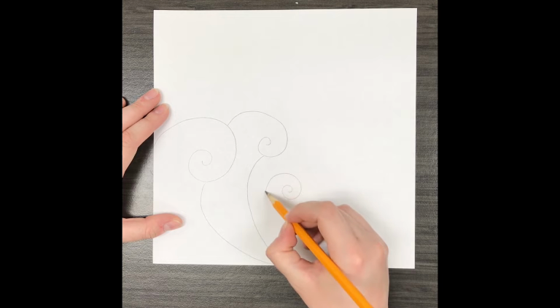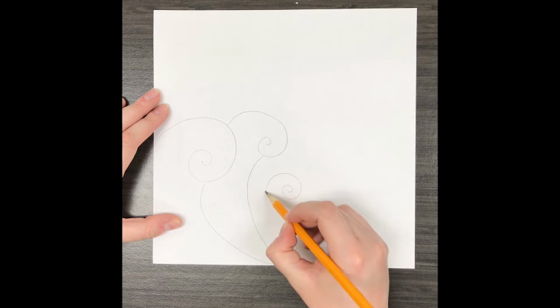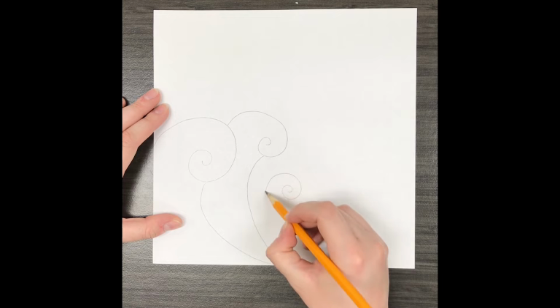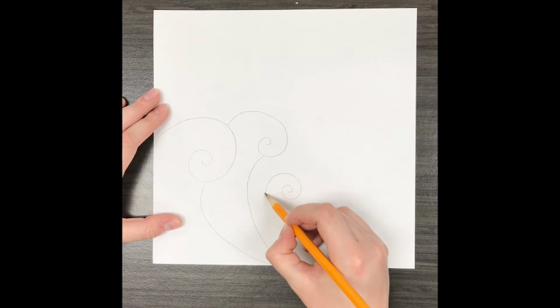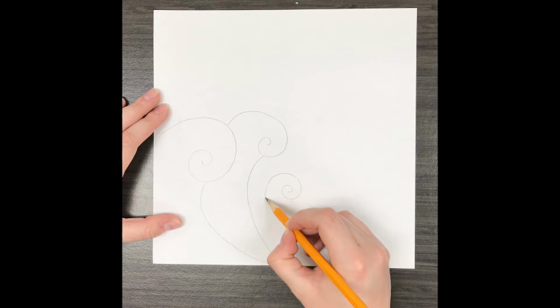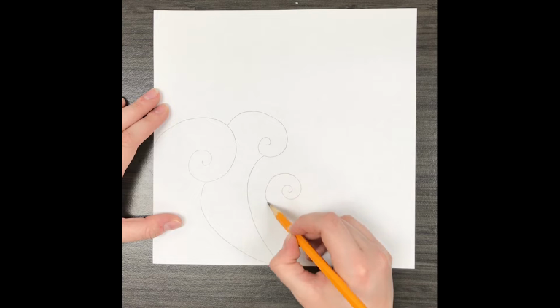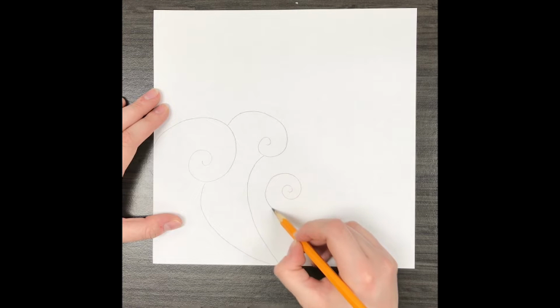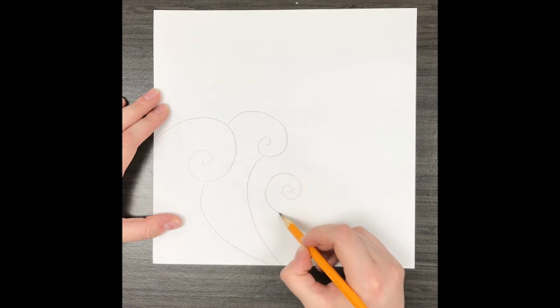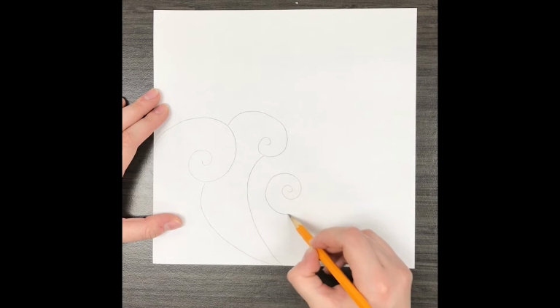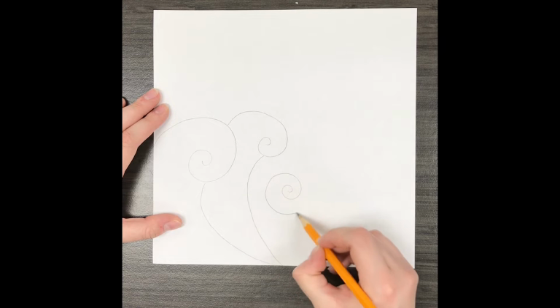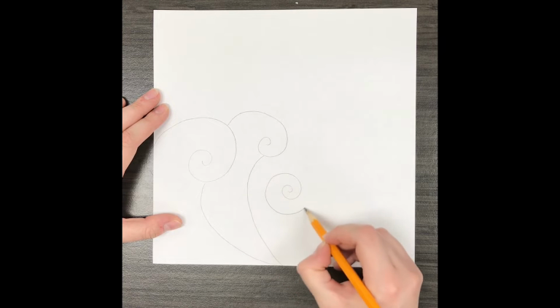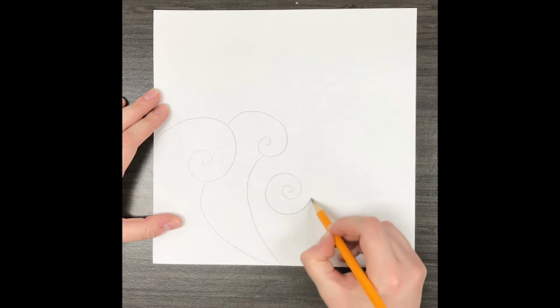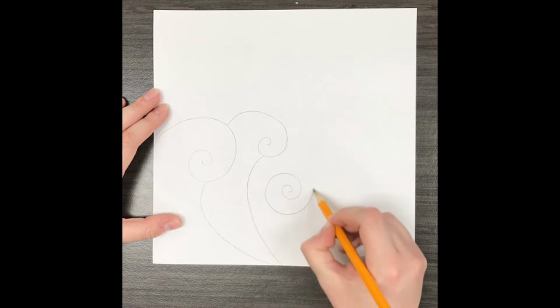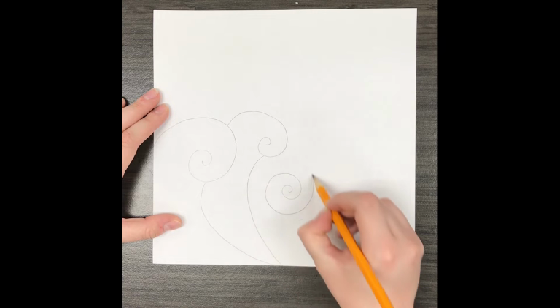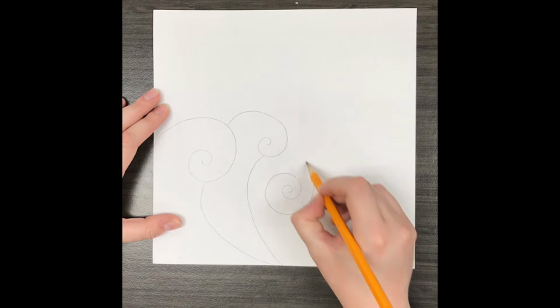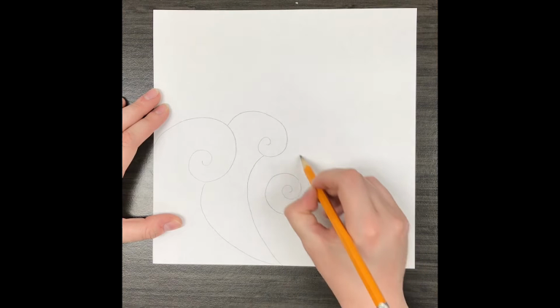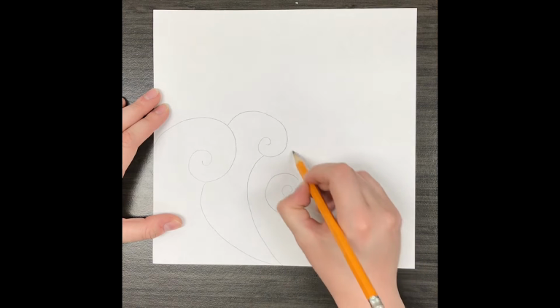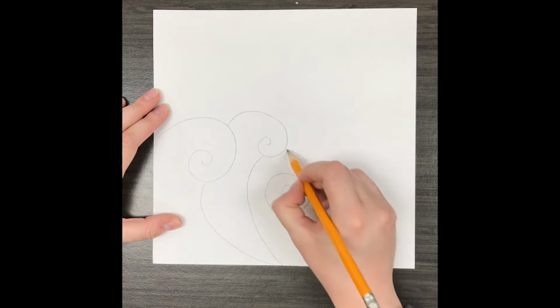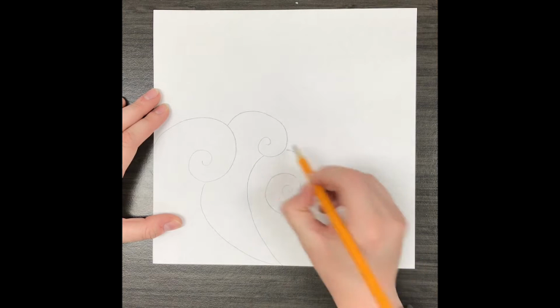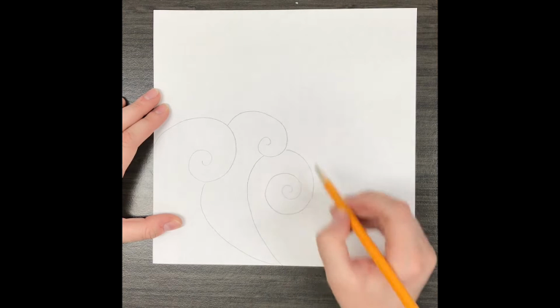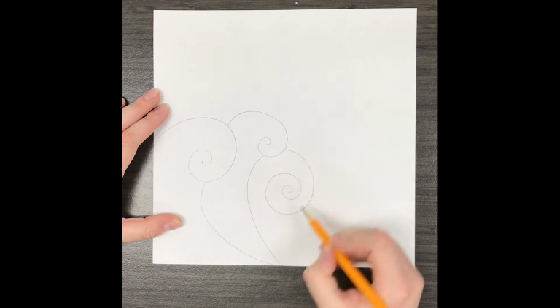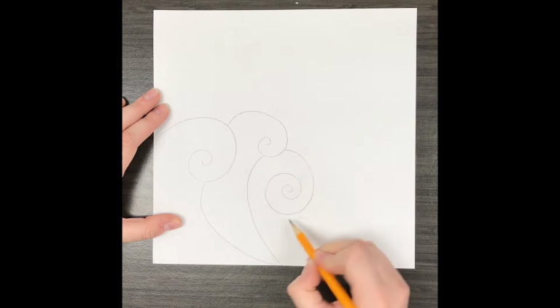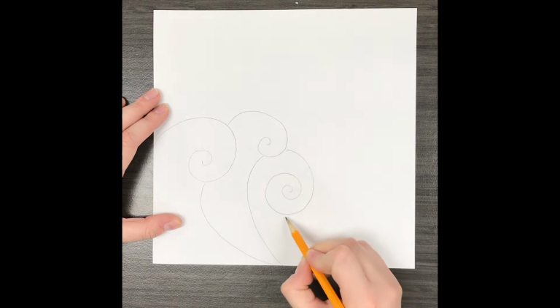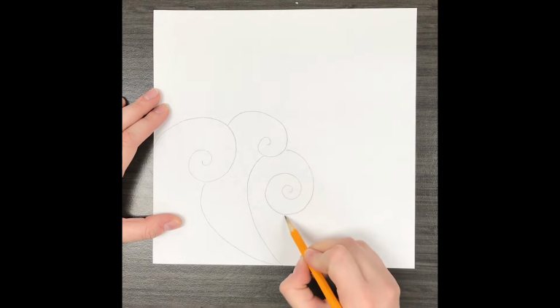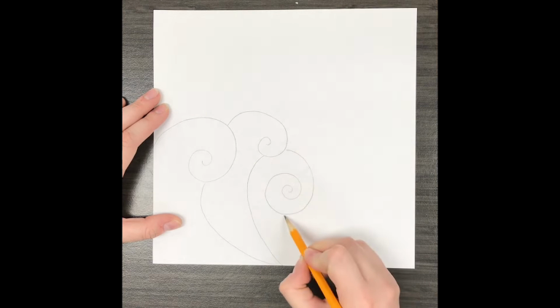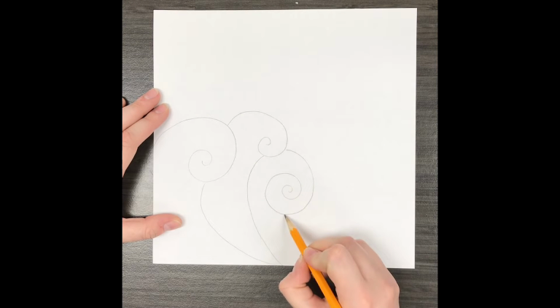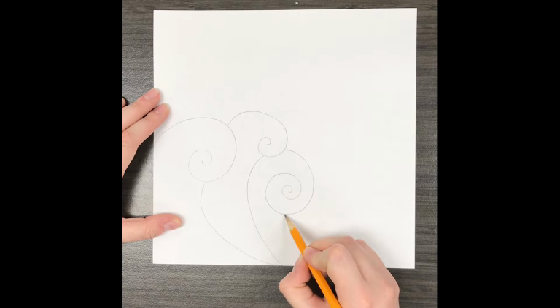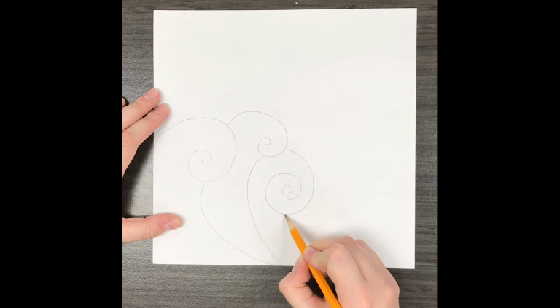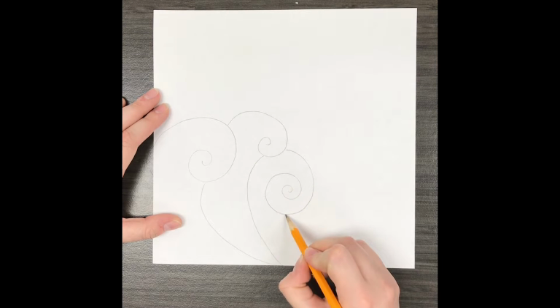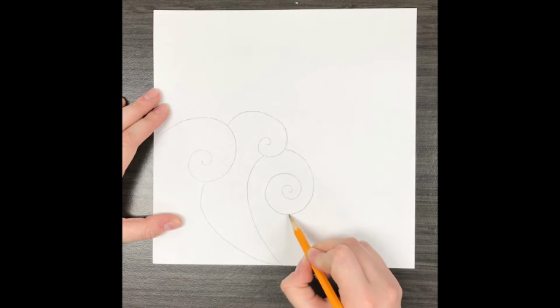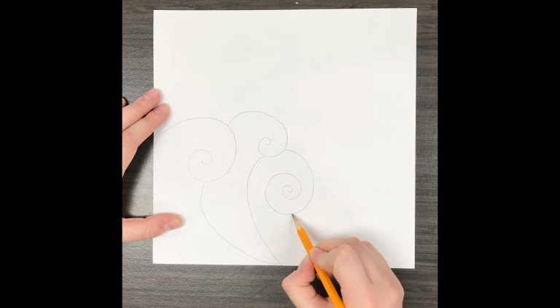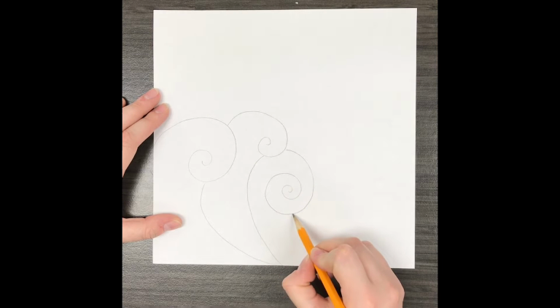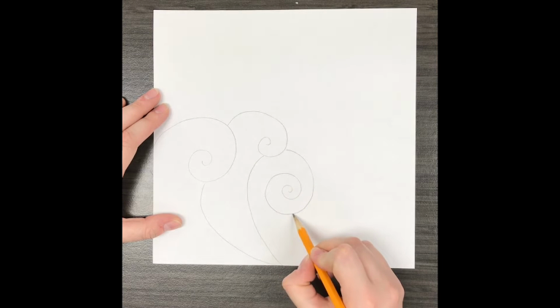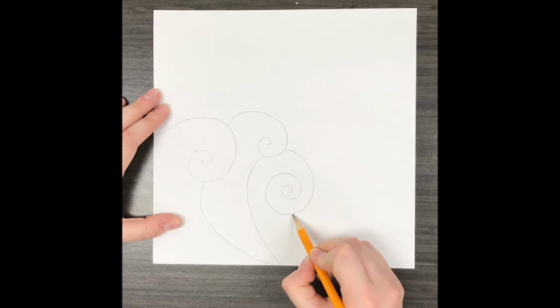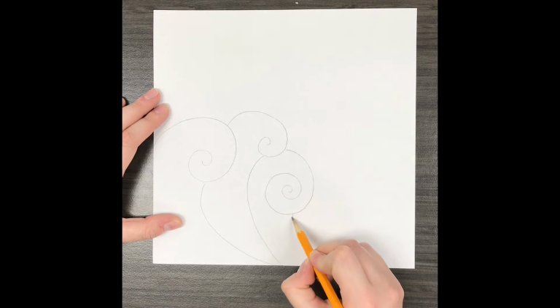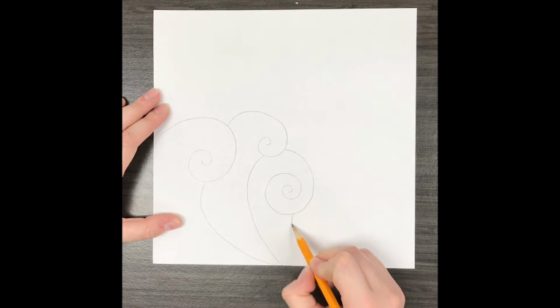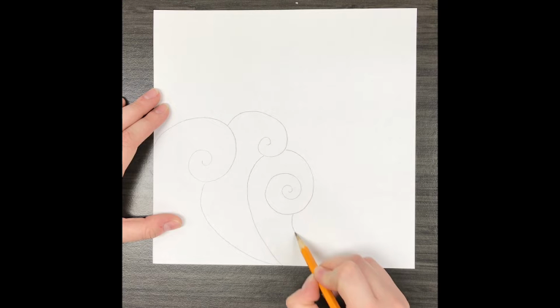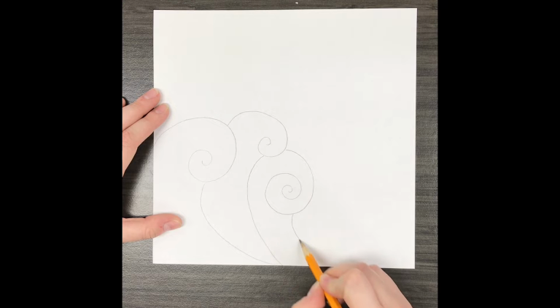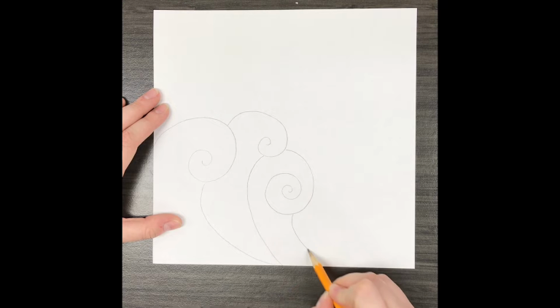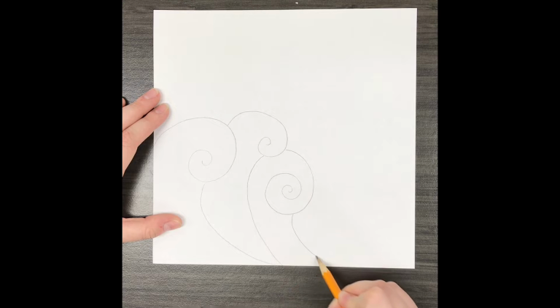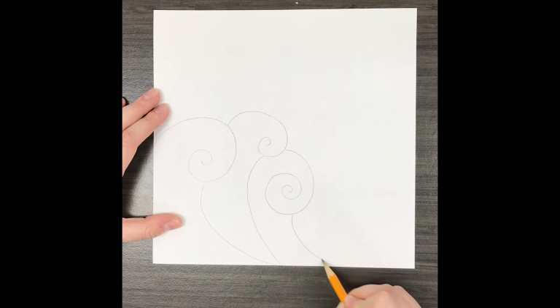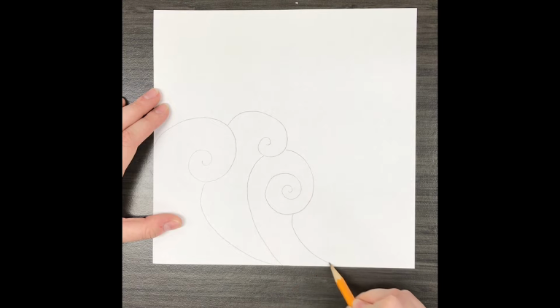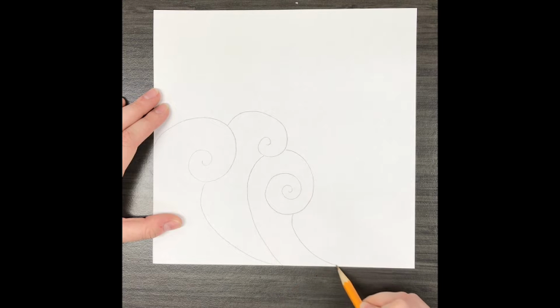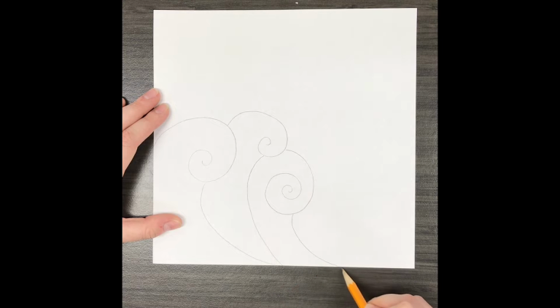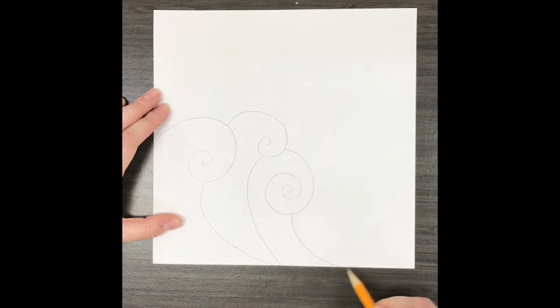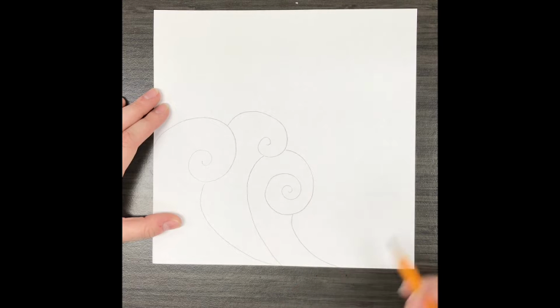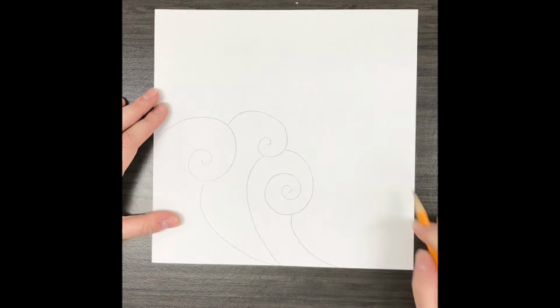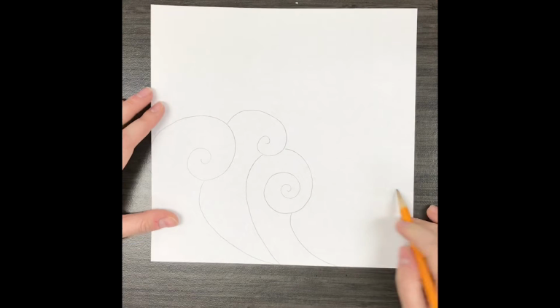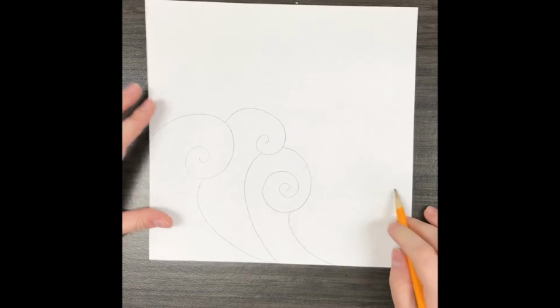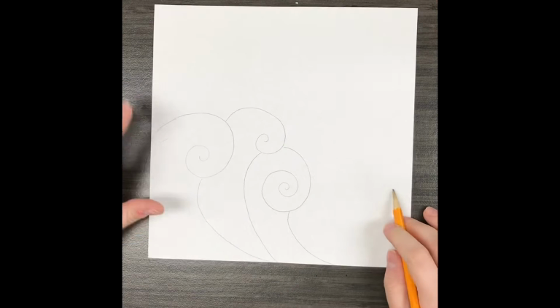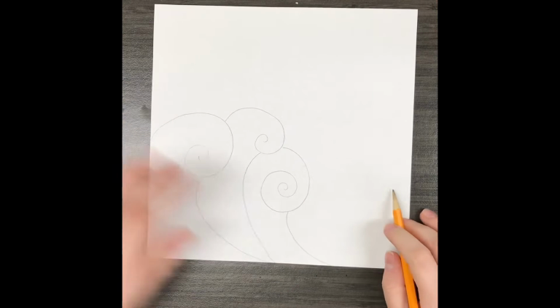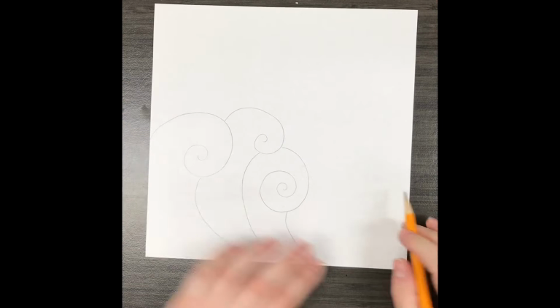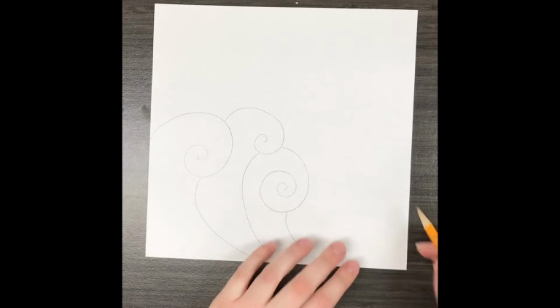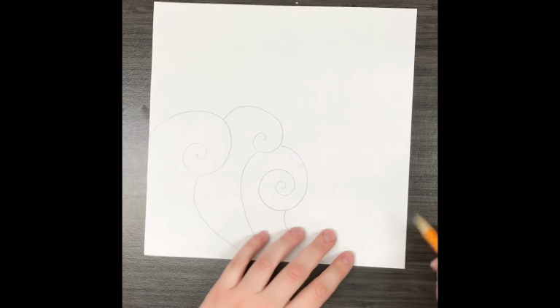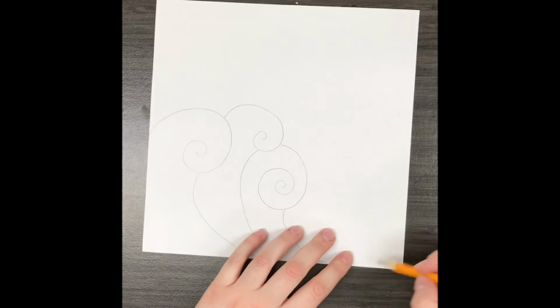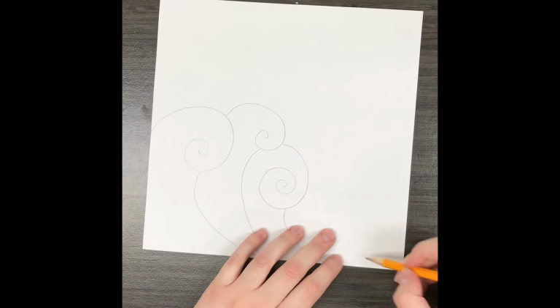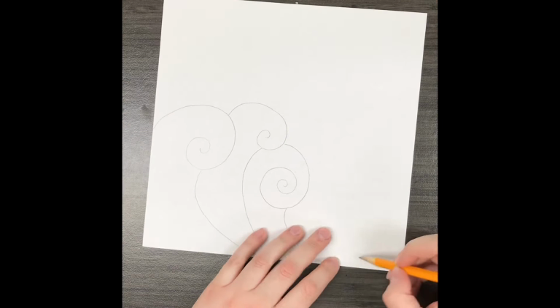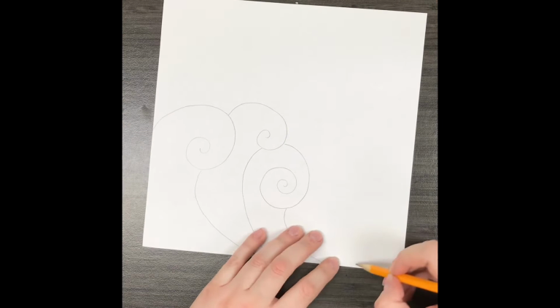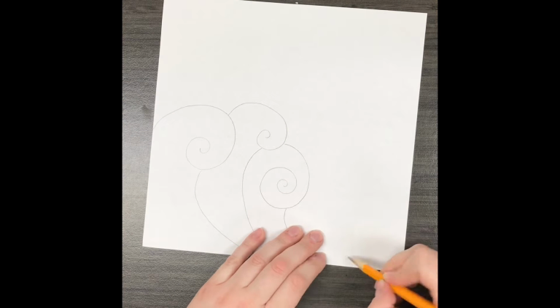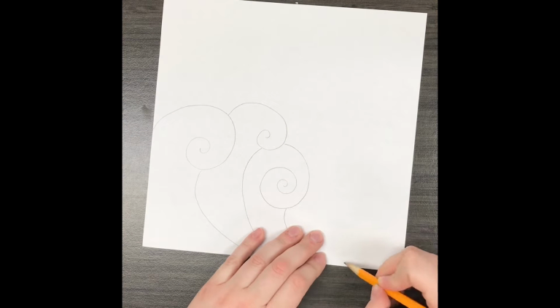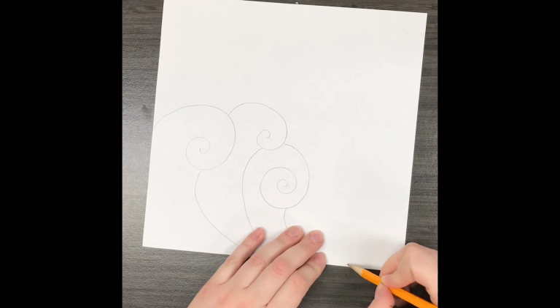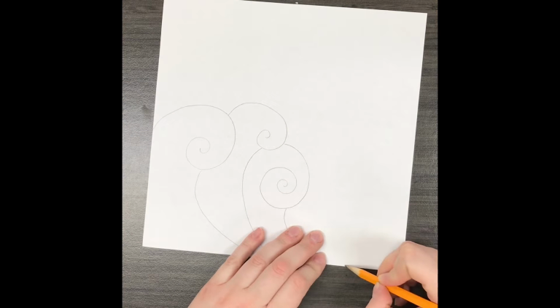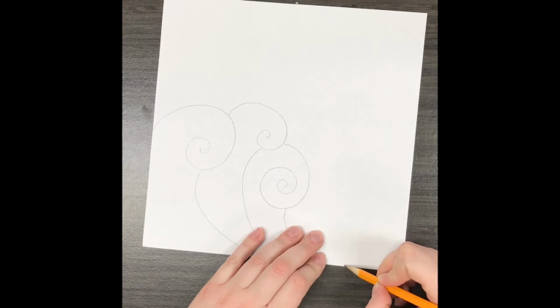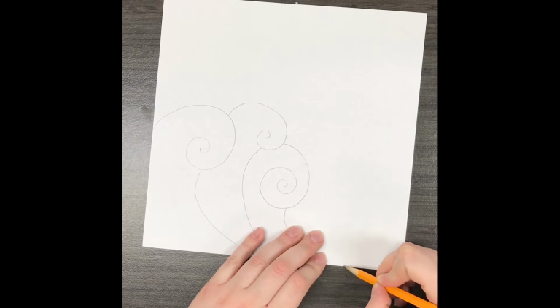You could make these really big, you could make them smaller, you can add three or four or five, however many you would like.